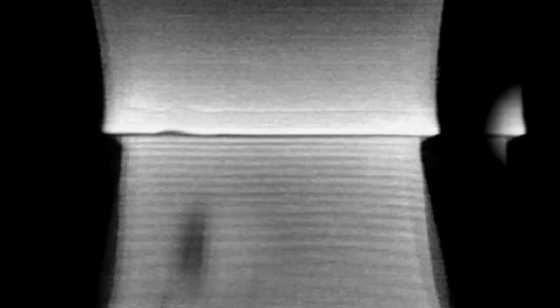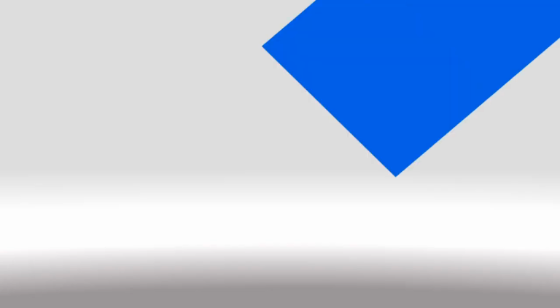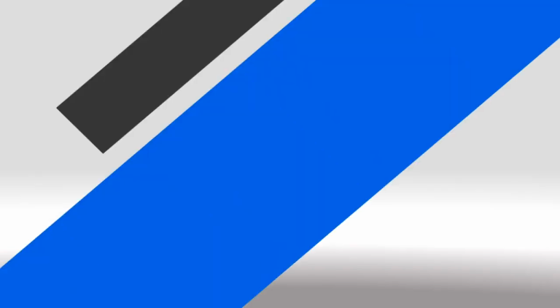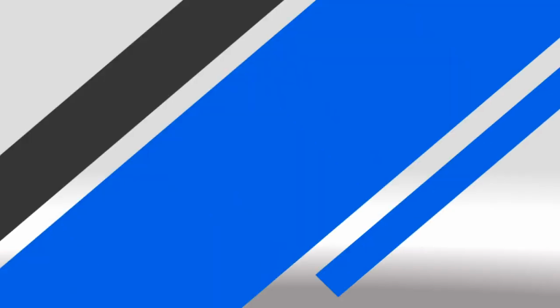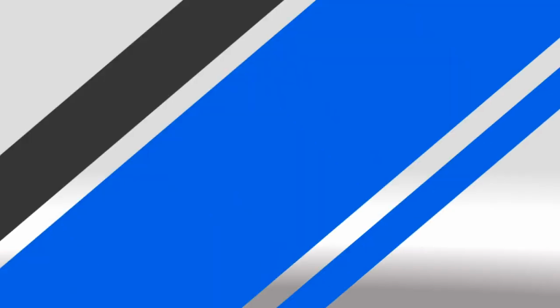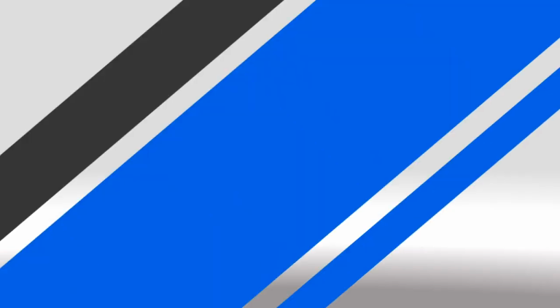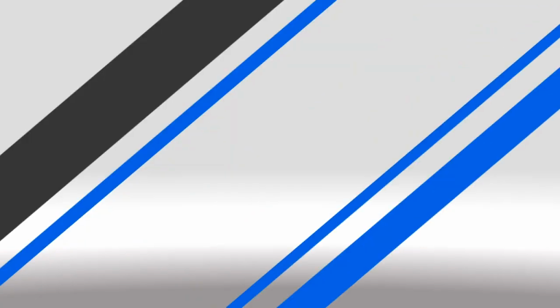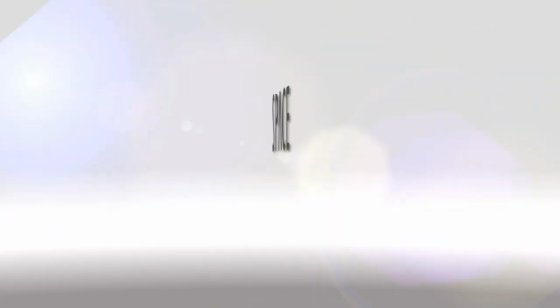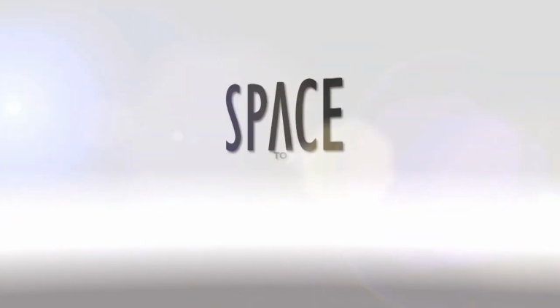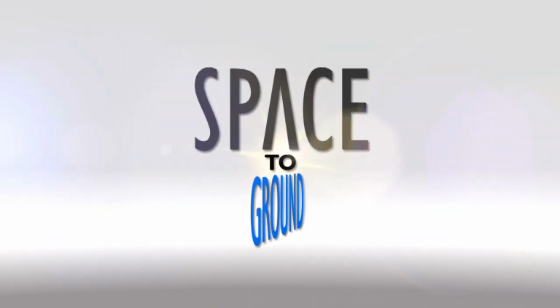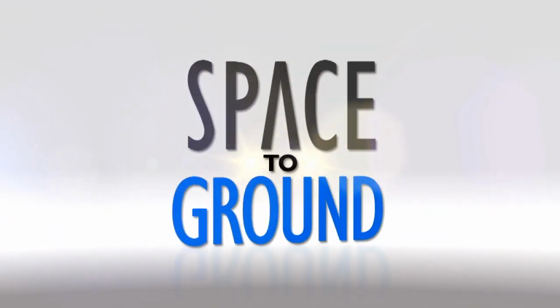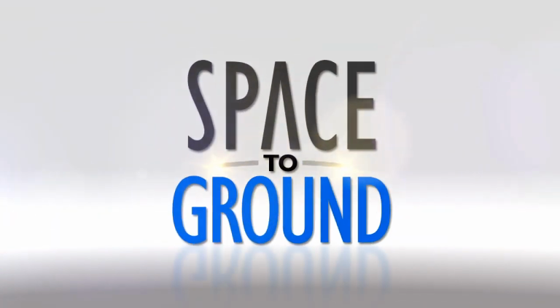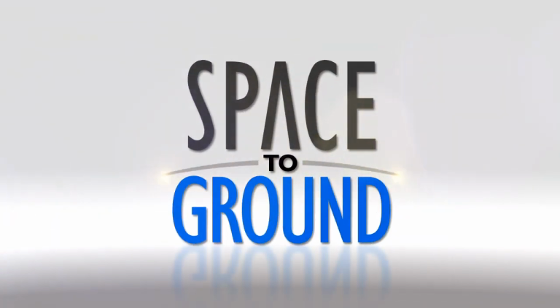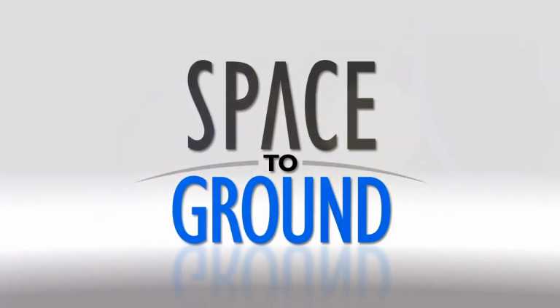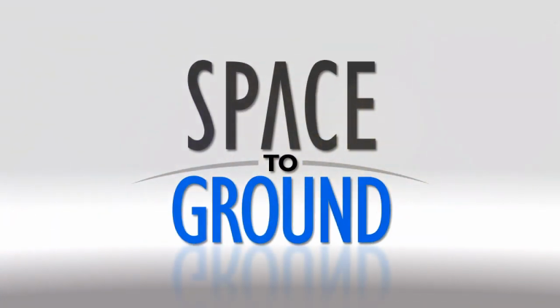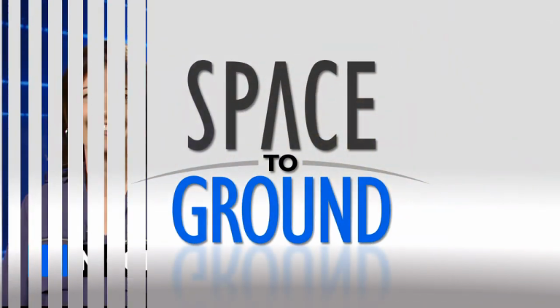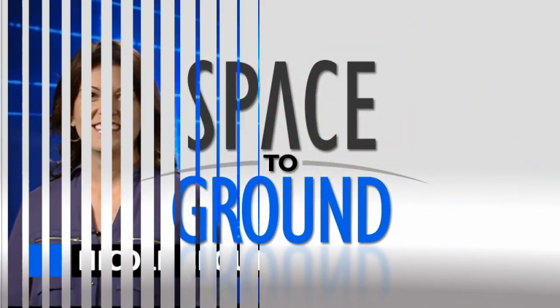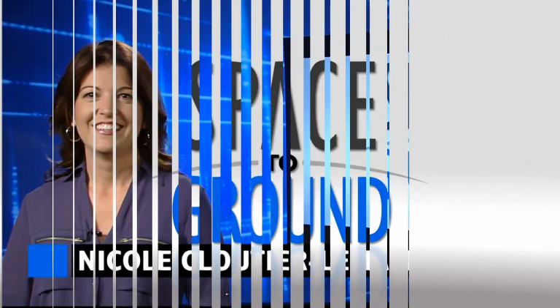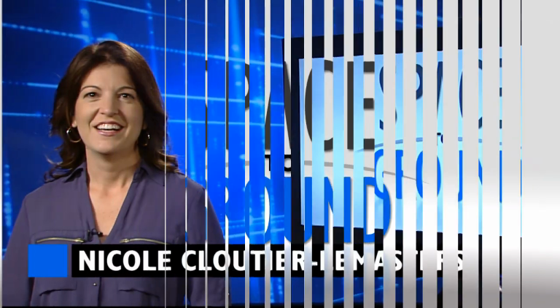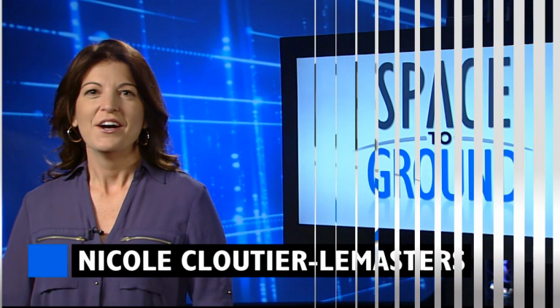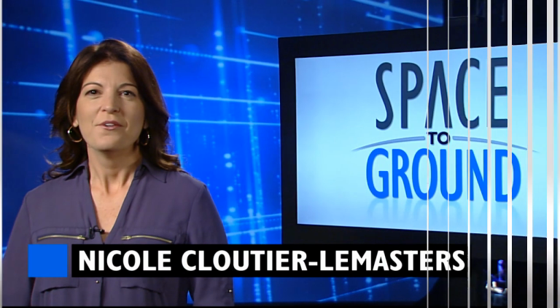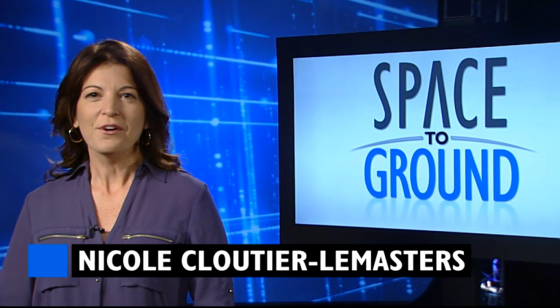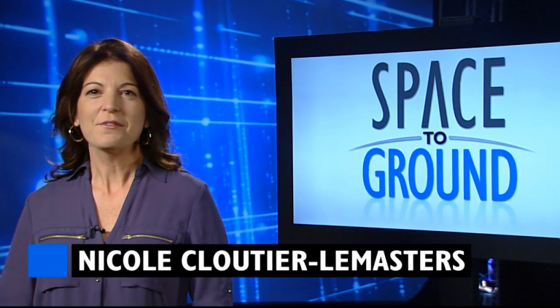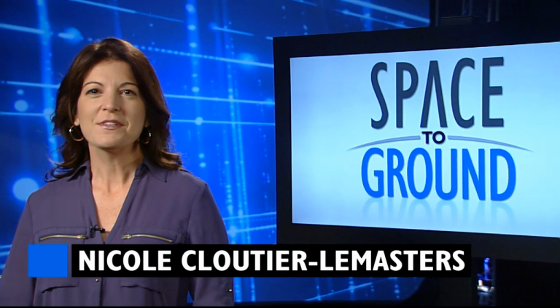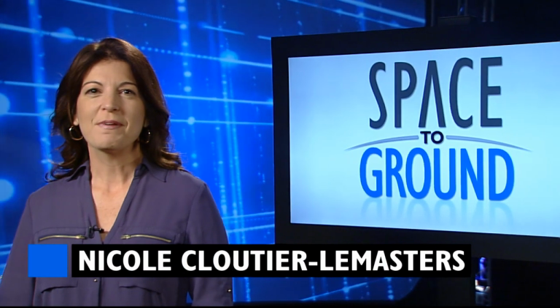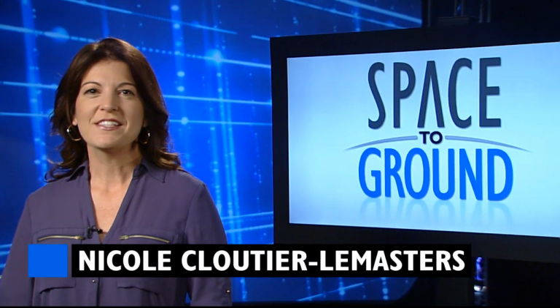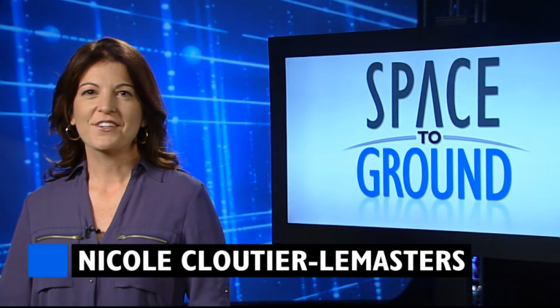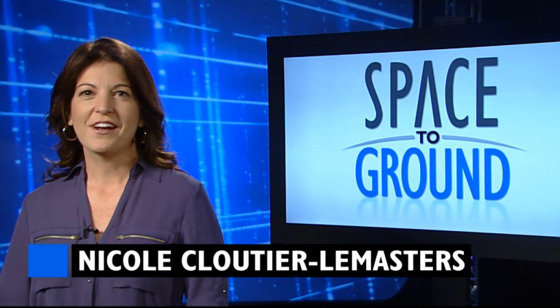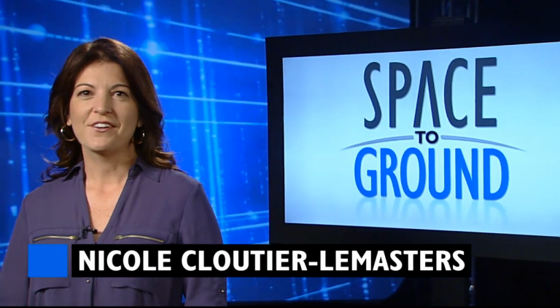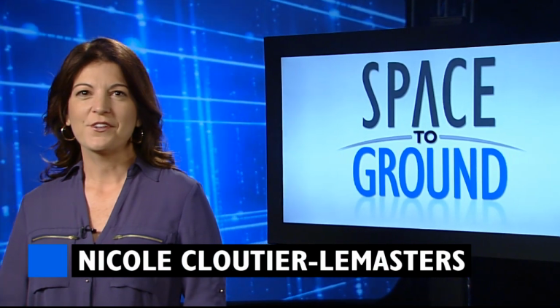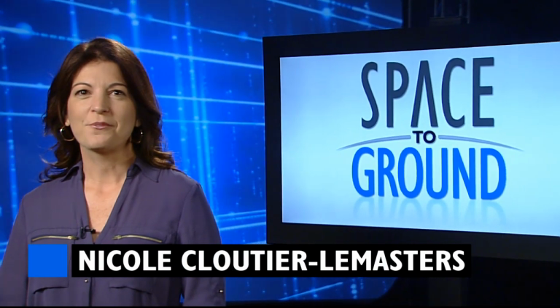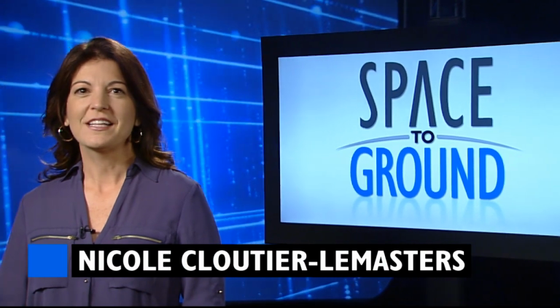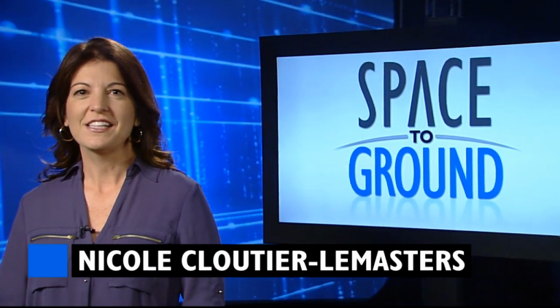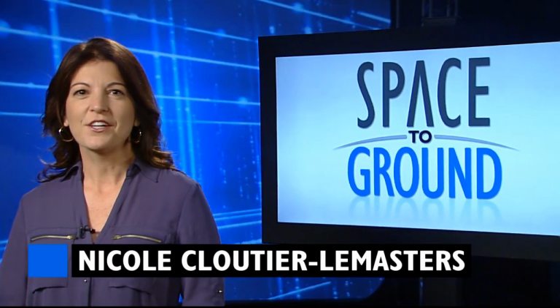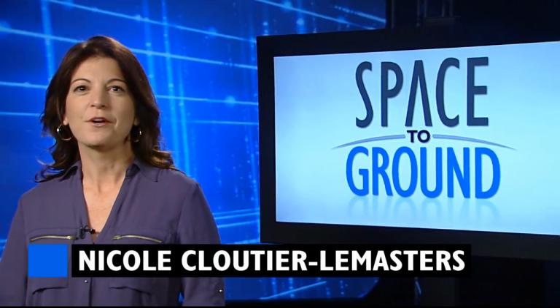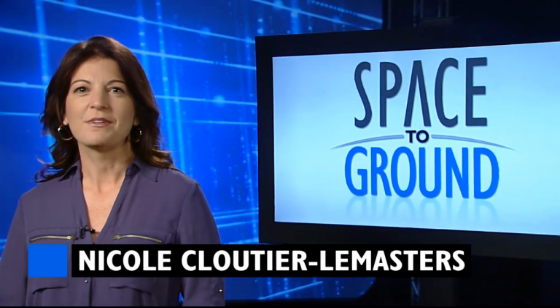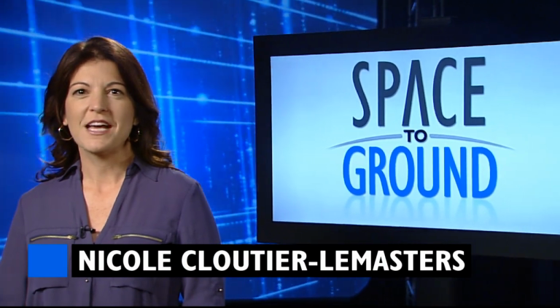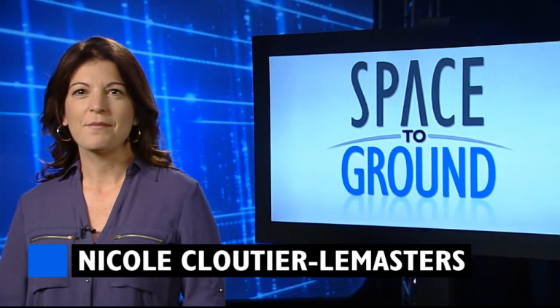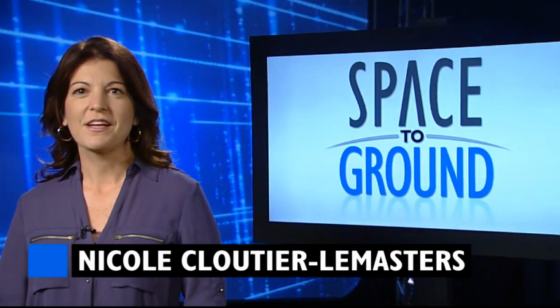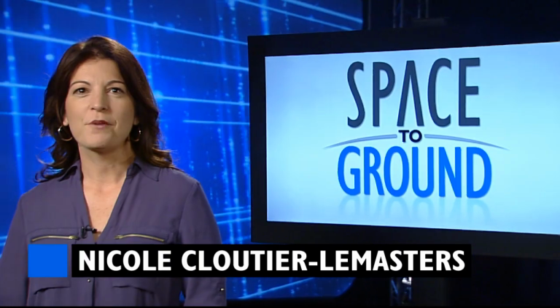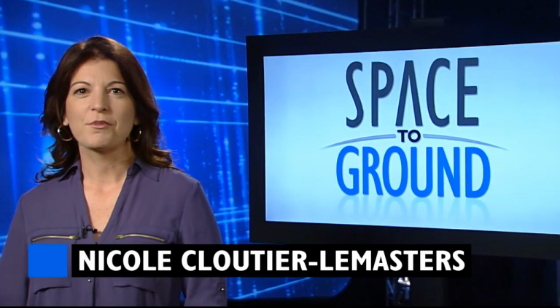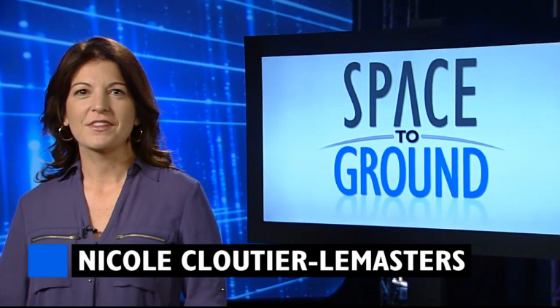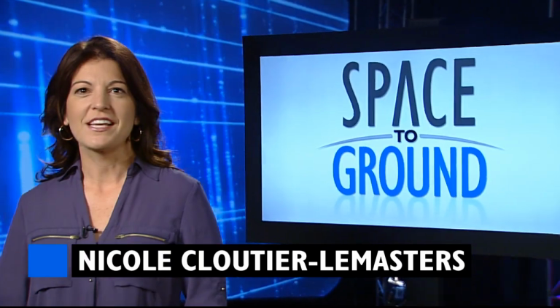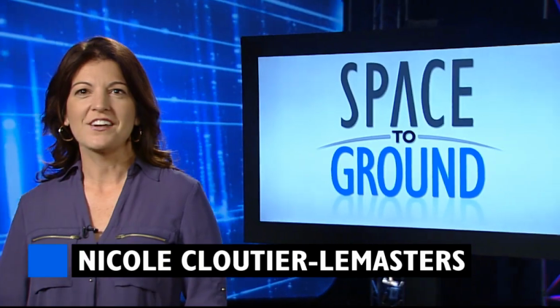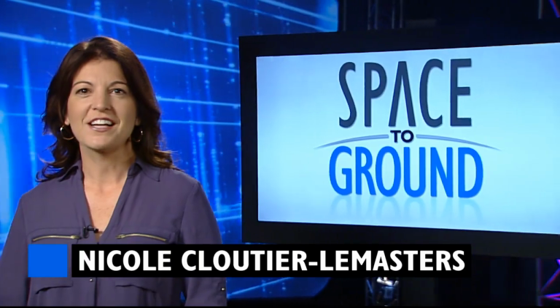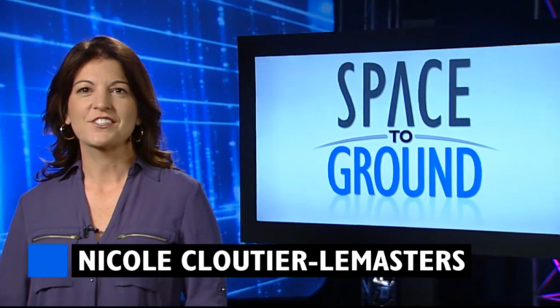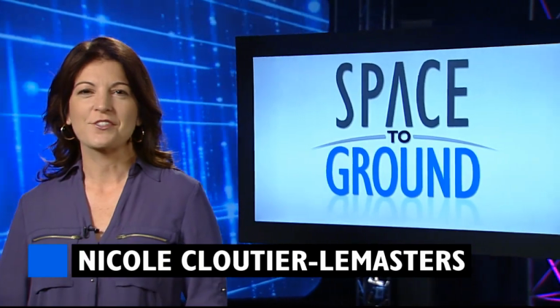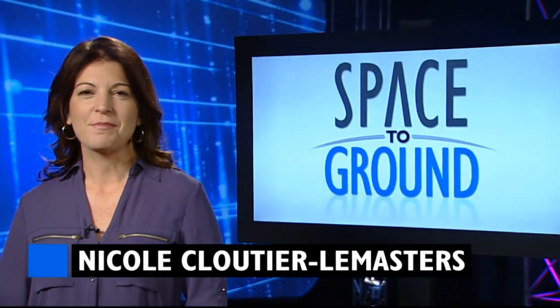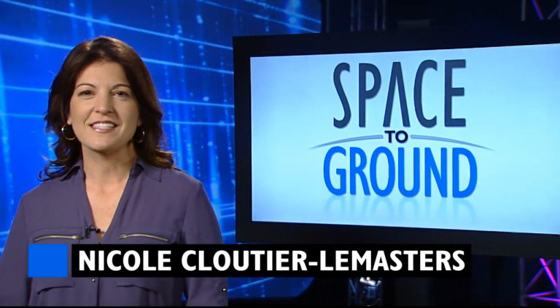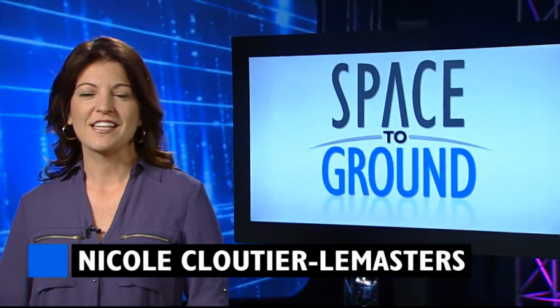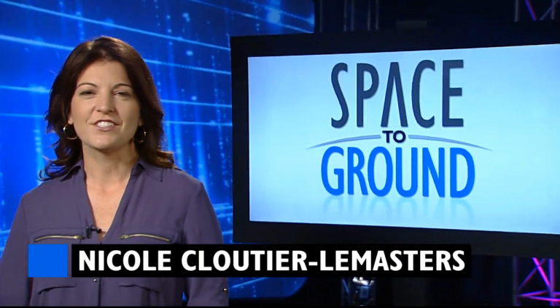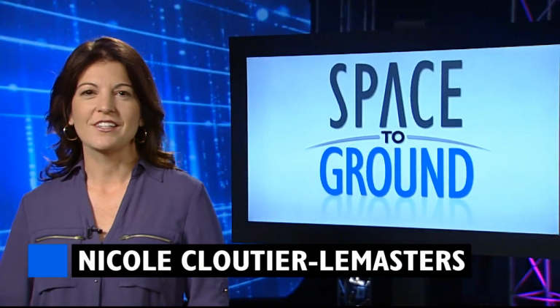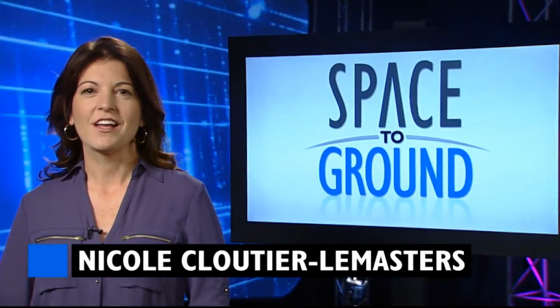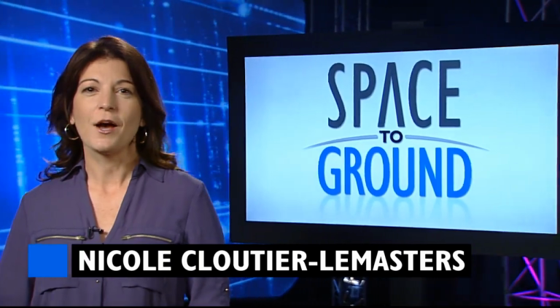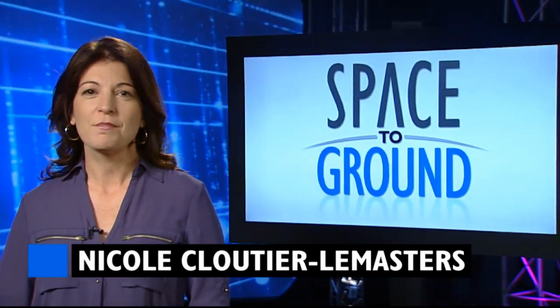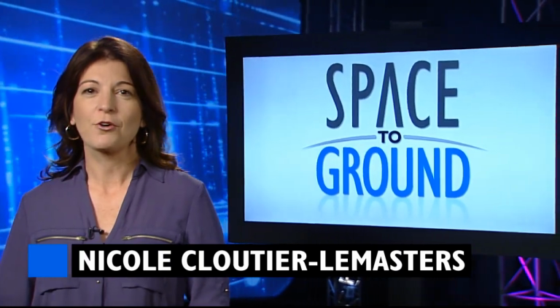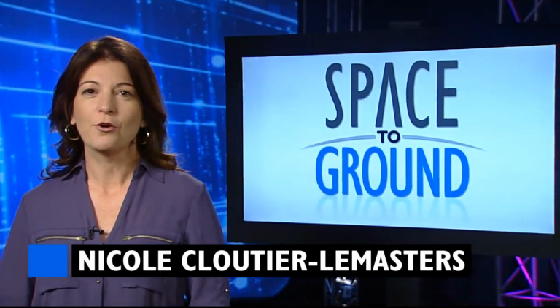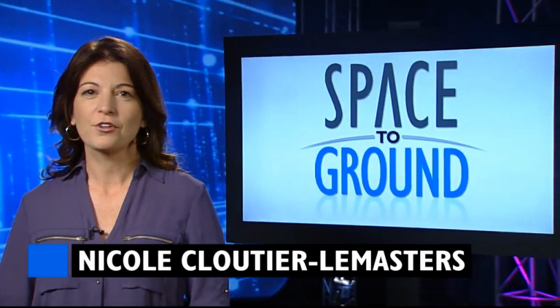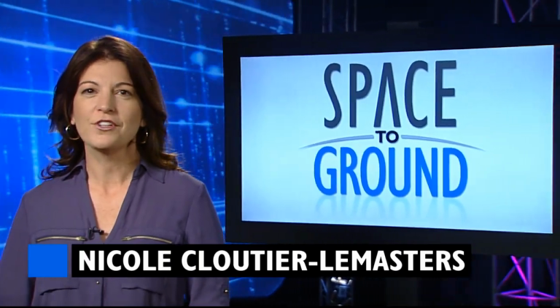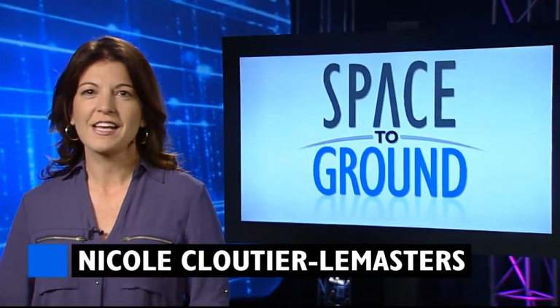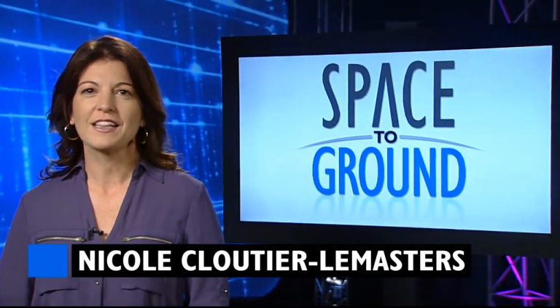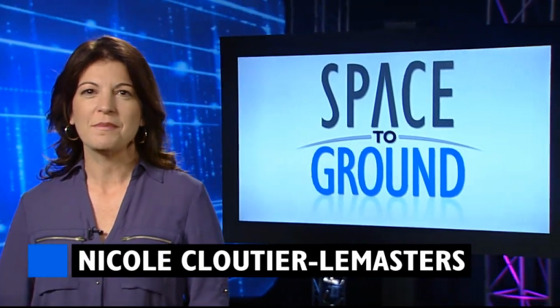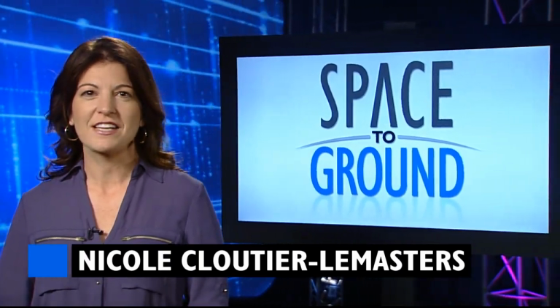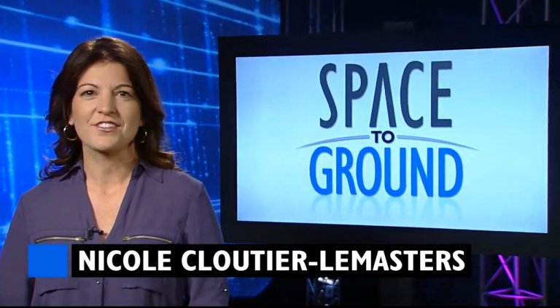Houston Station on Space to Ground. Welcome to Space to Ground, your weekly look at what's happening on board the International Space Station. I'm Nicole Cloutier-Lemasters.